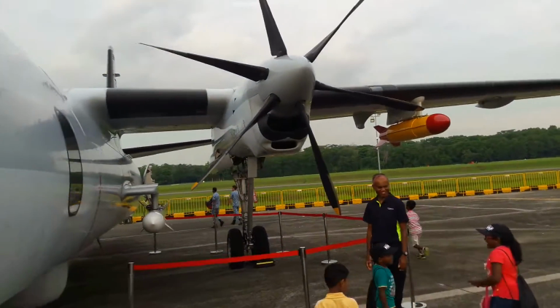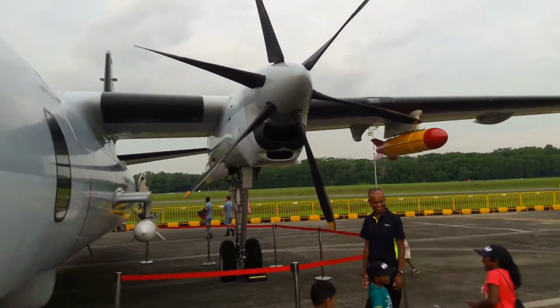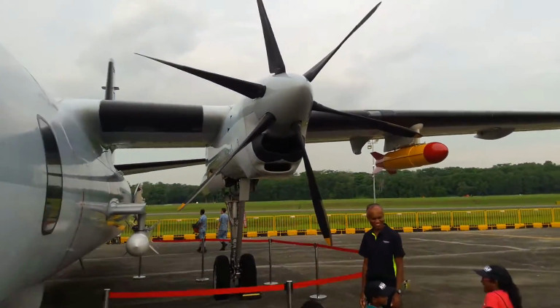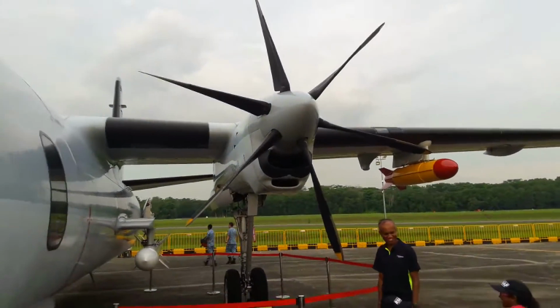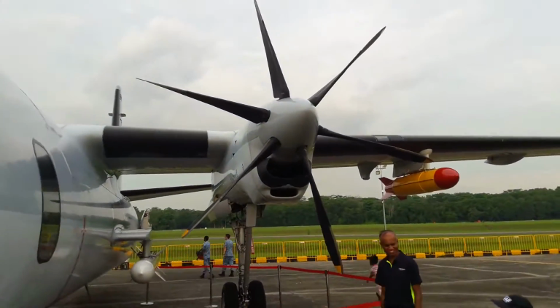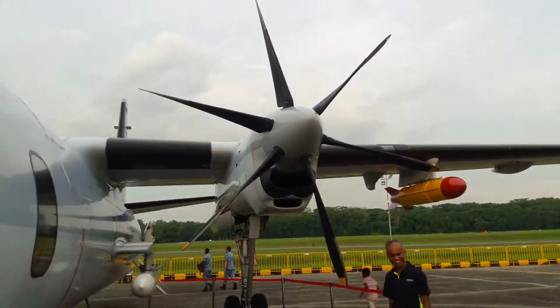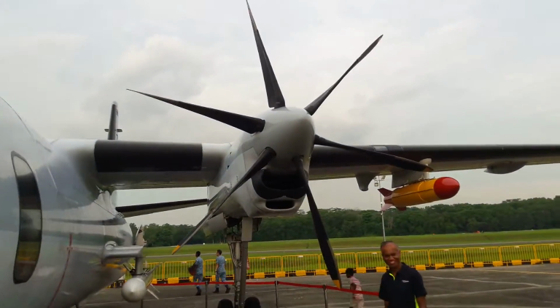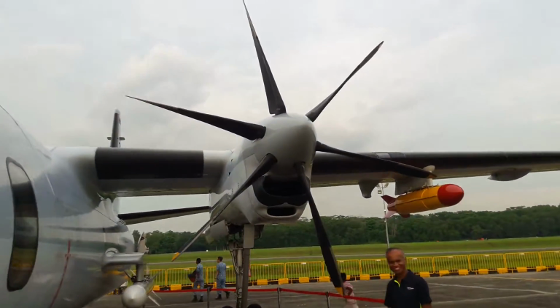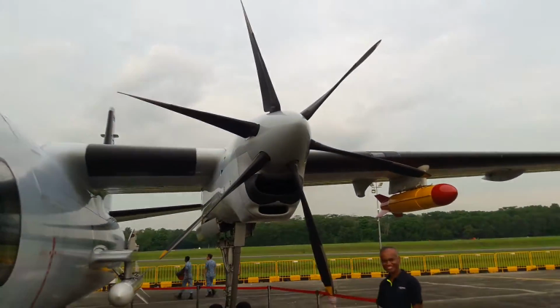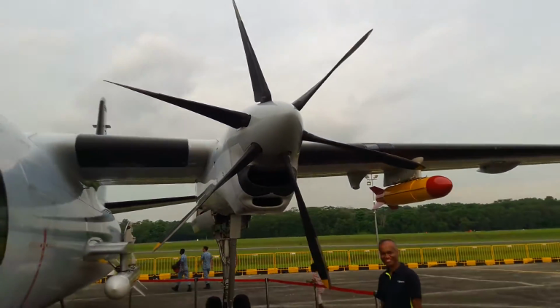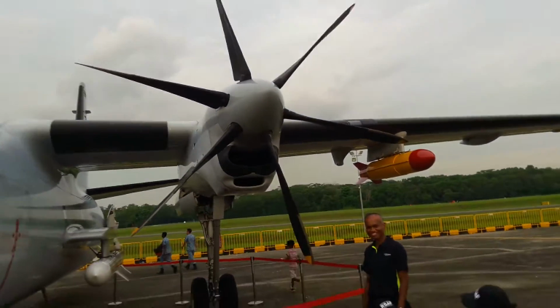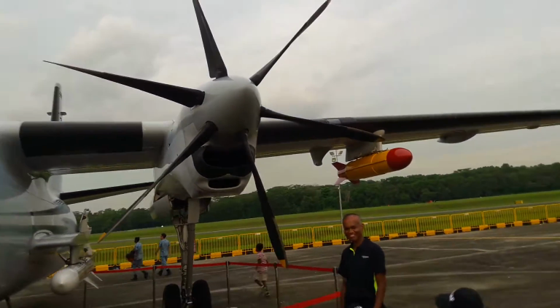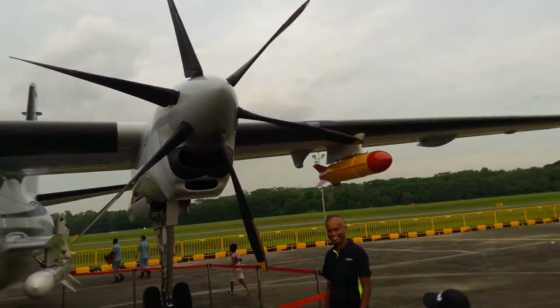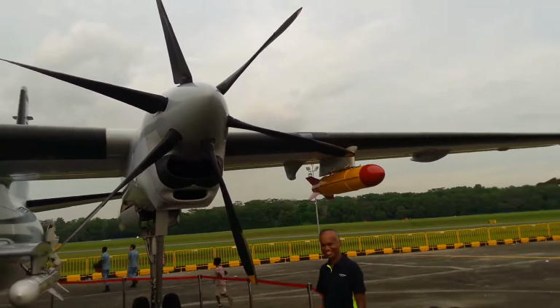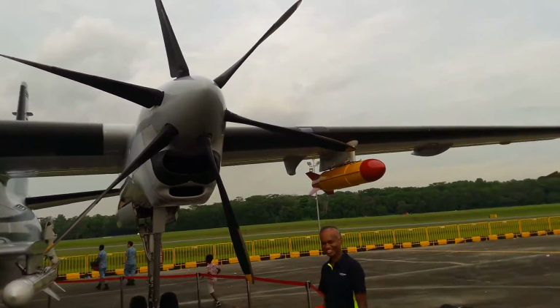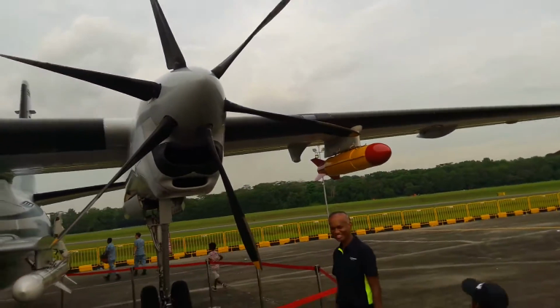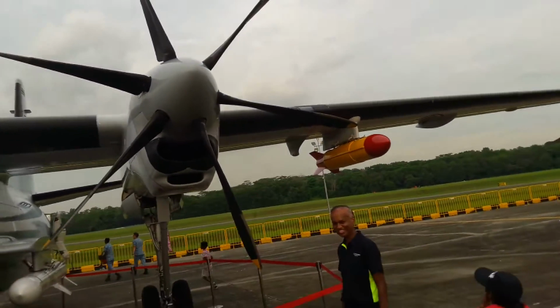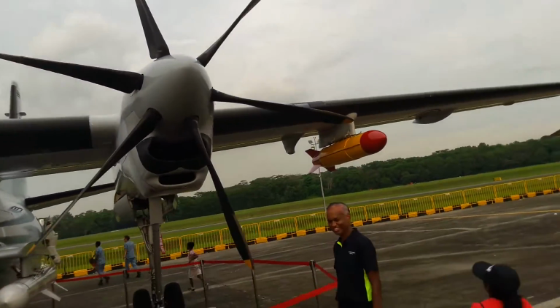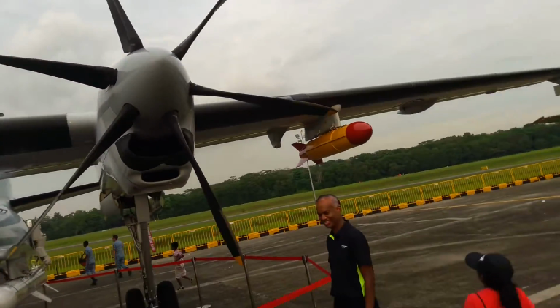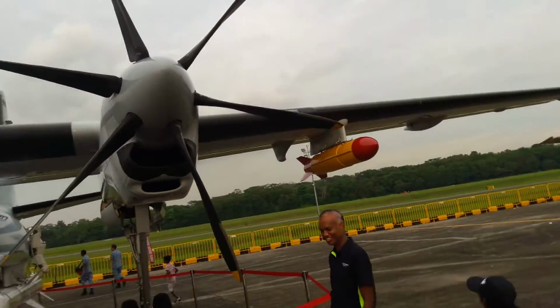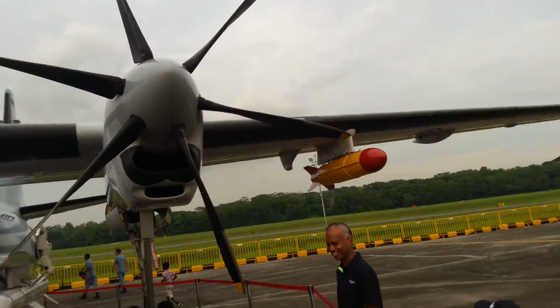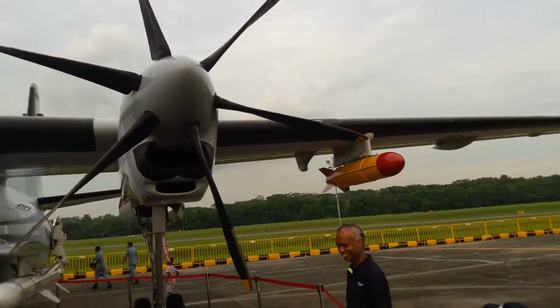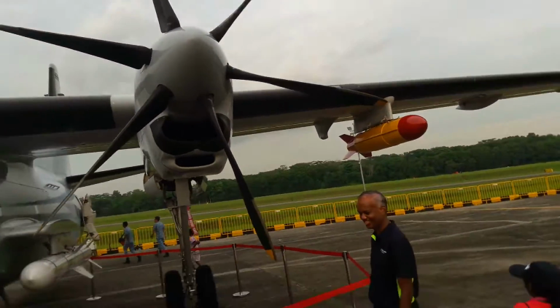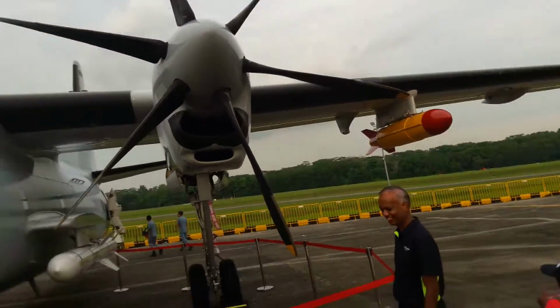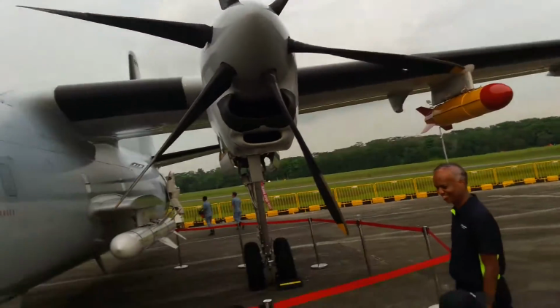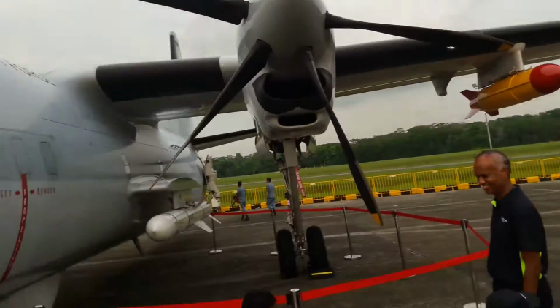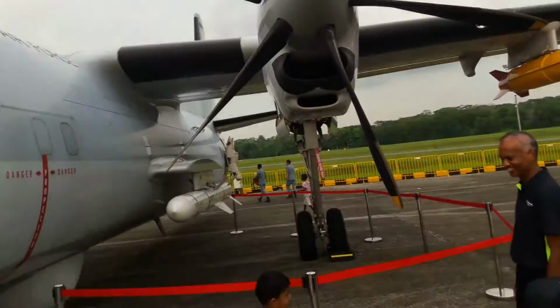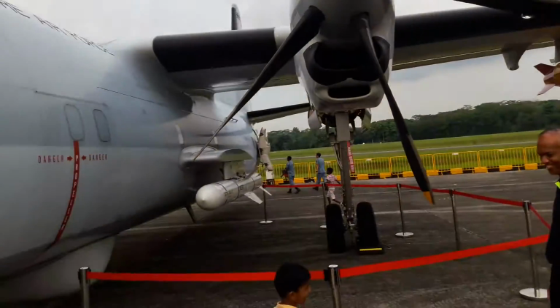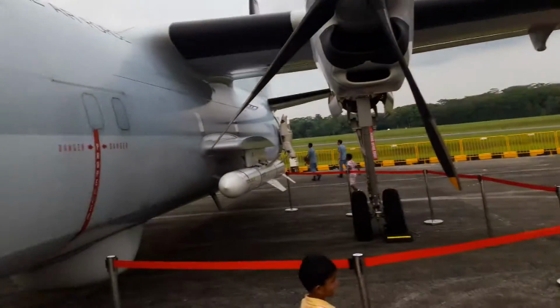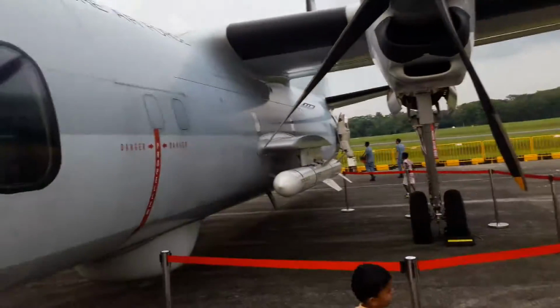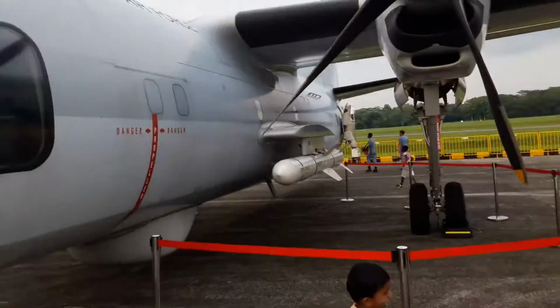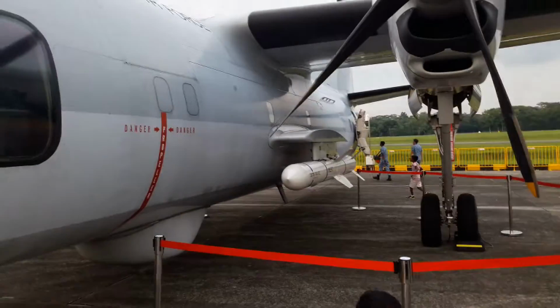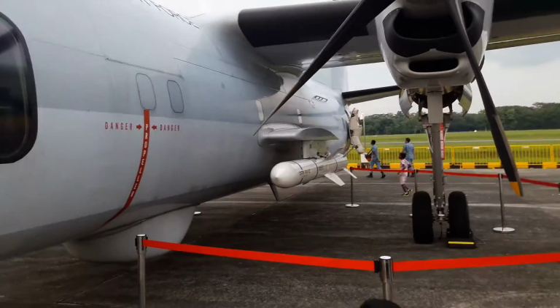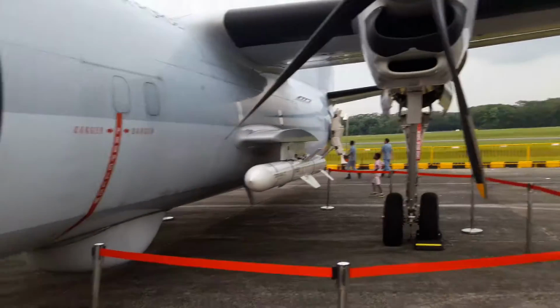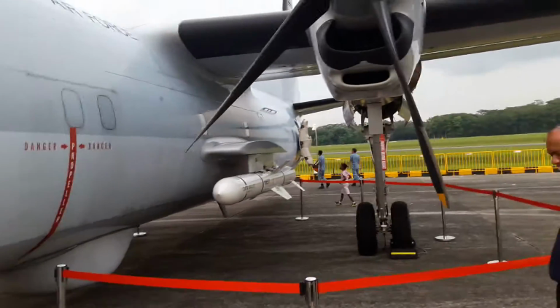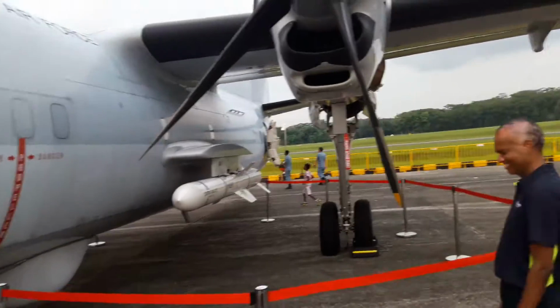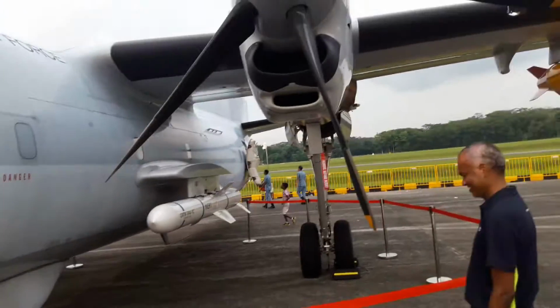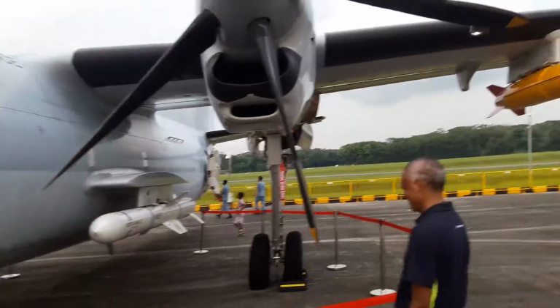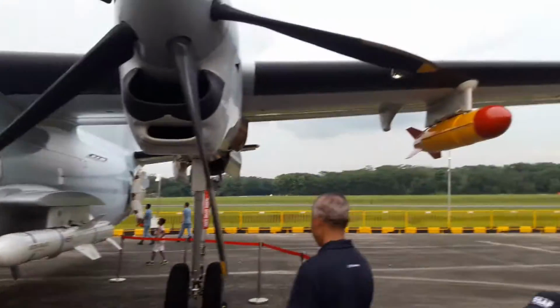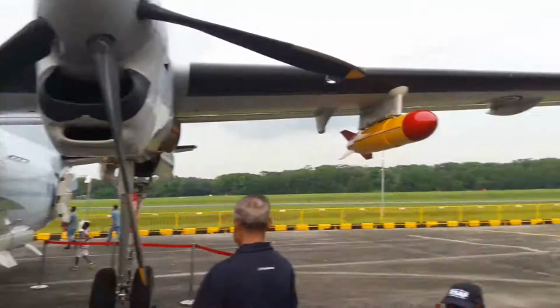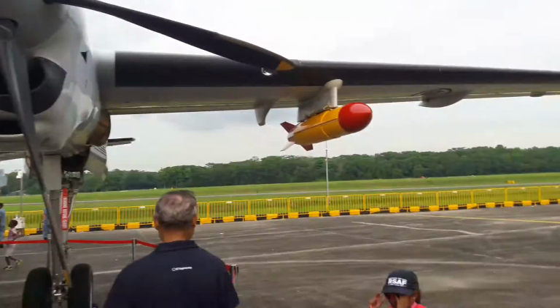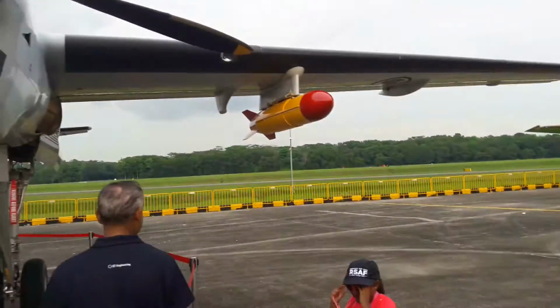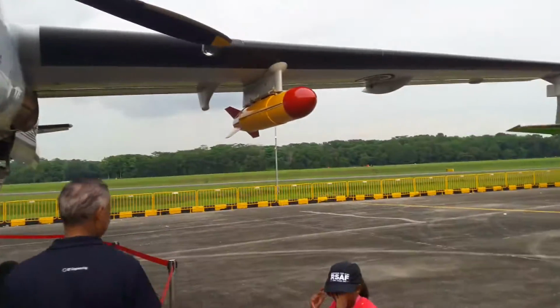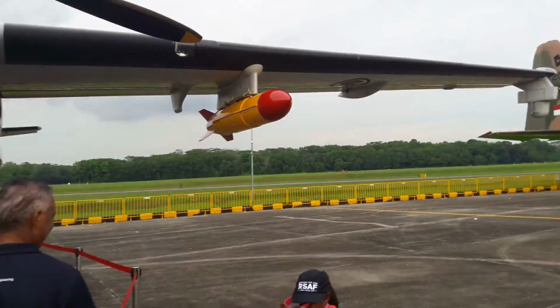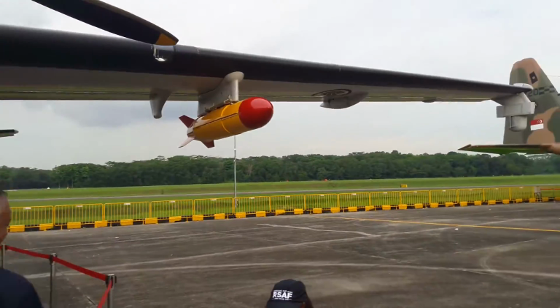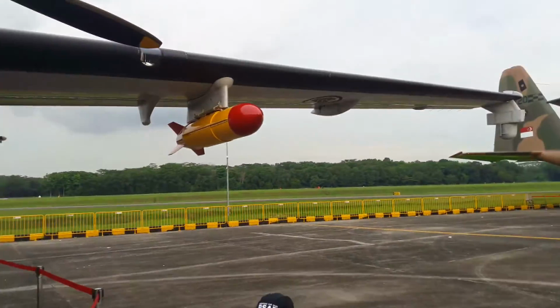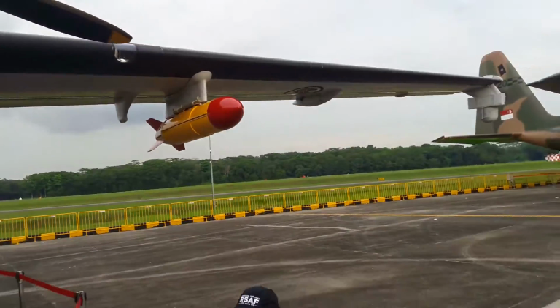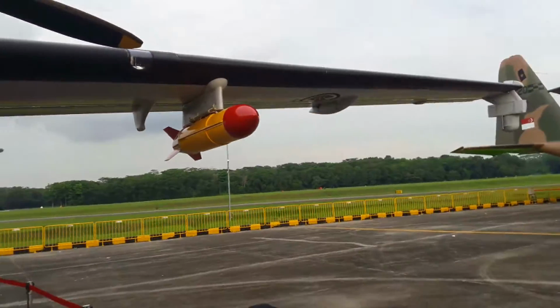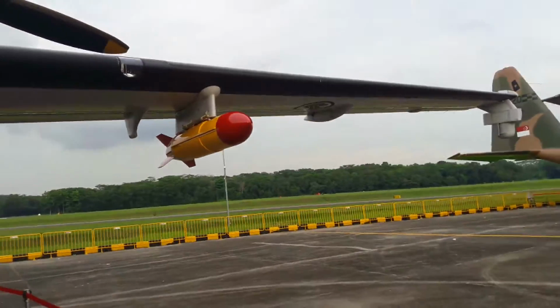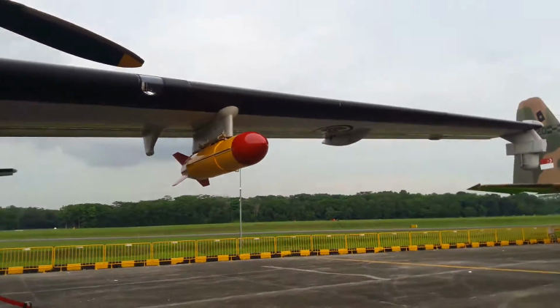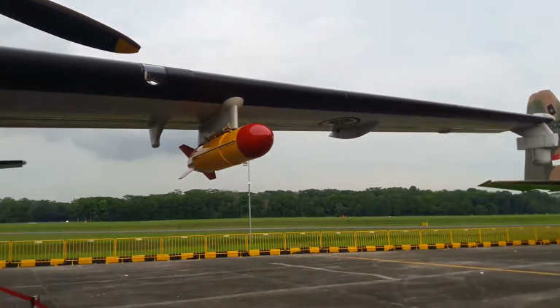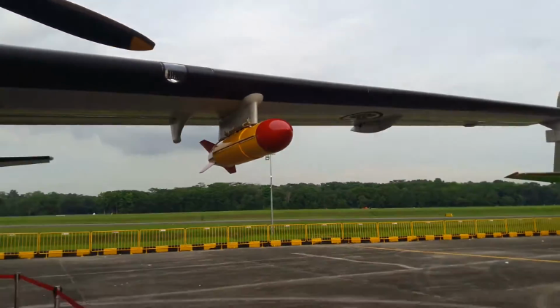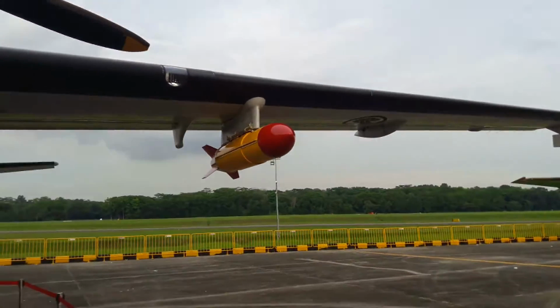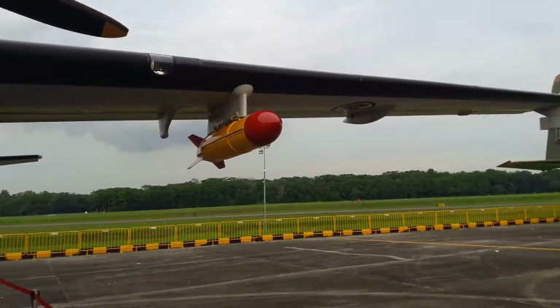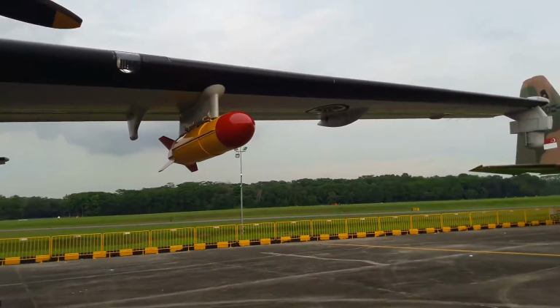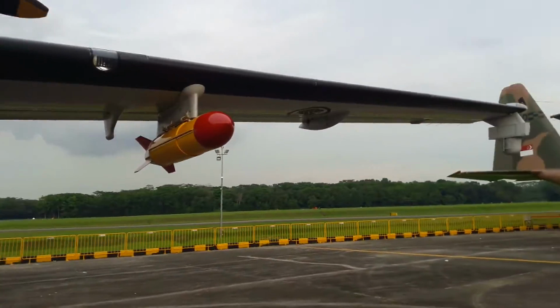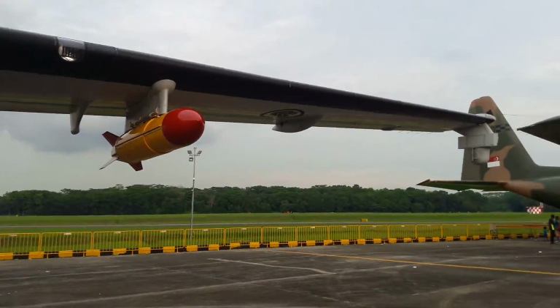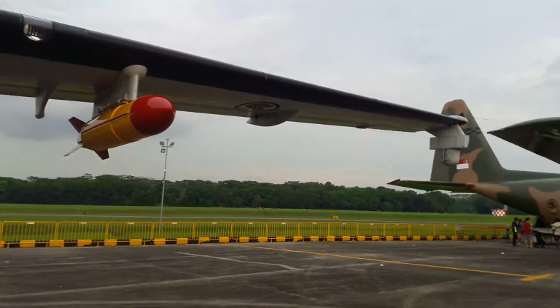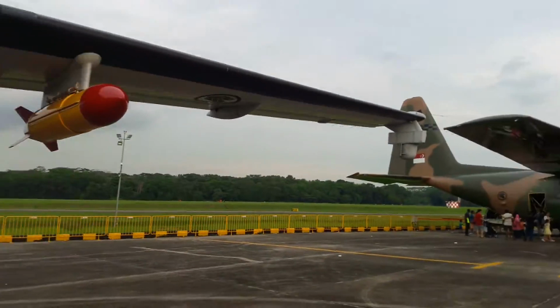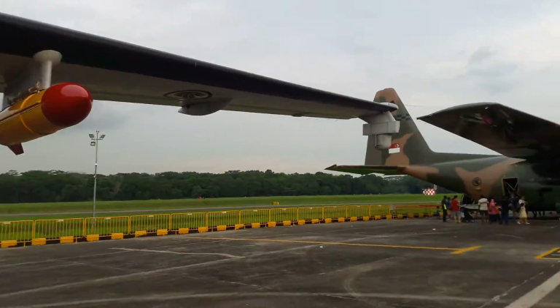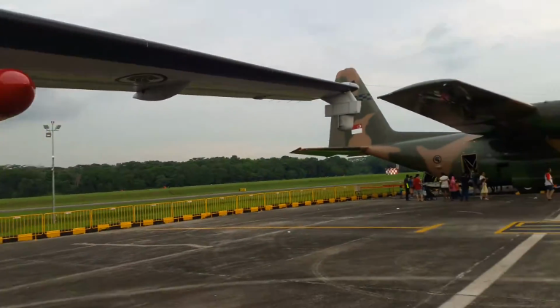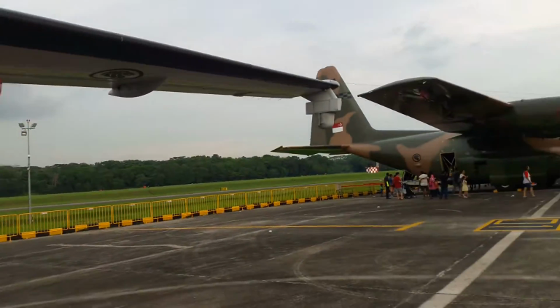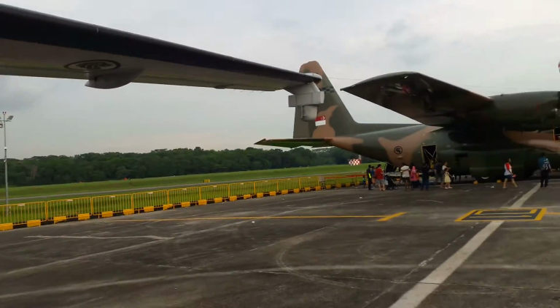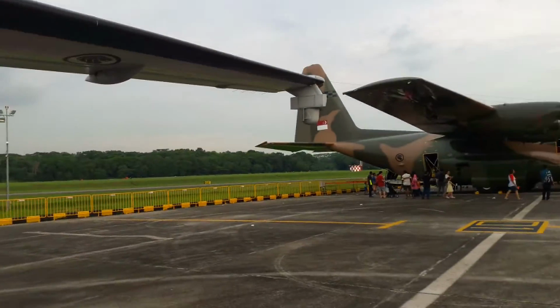These are its propellers and a missile. There's another drone — a smaller one.